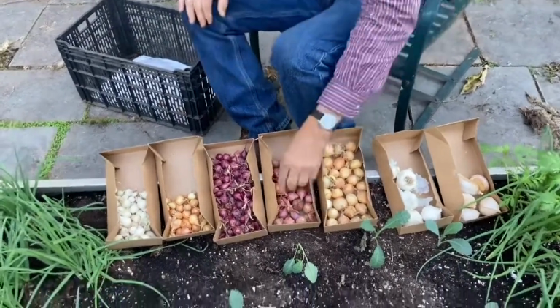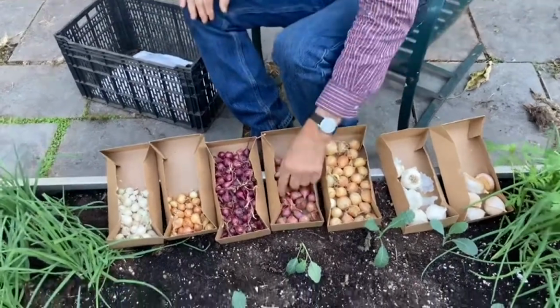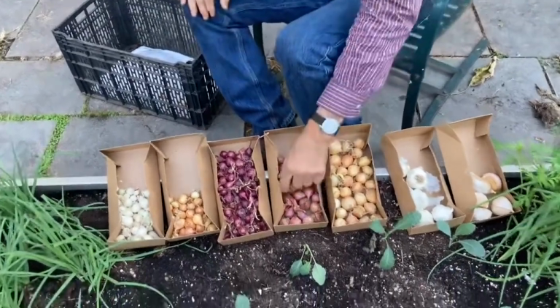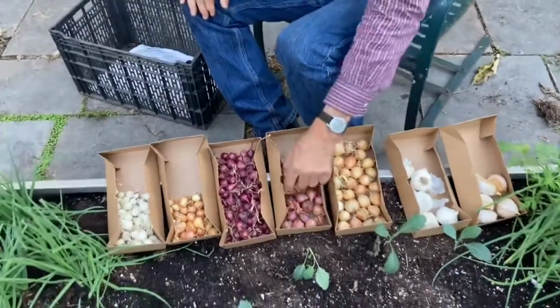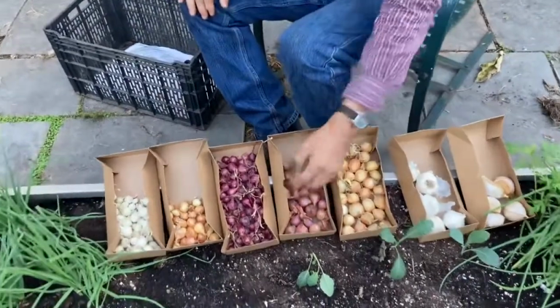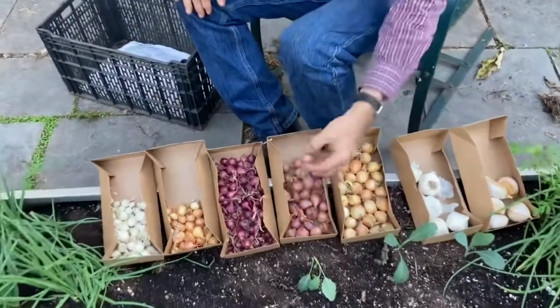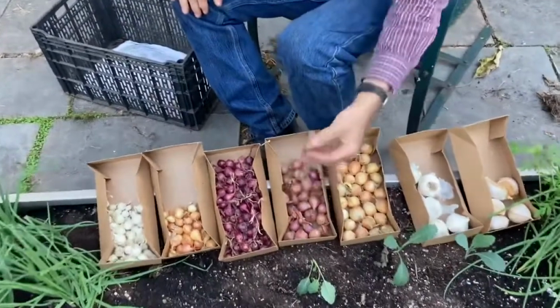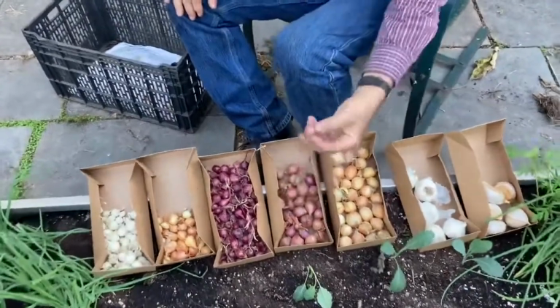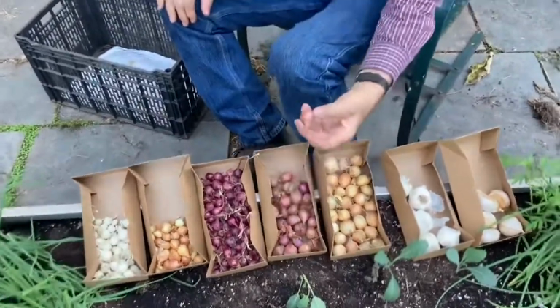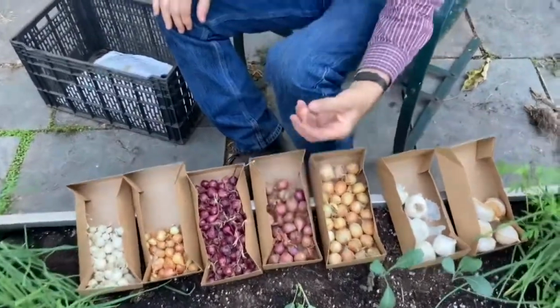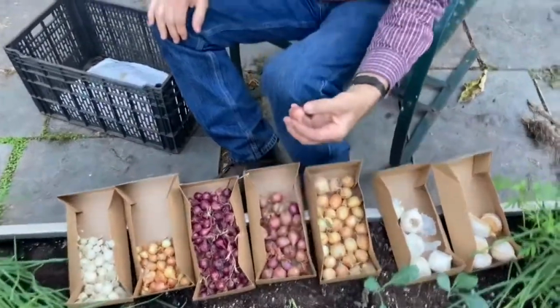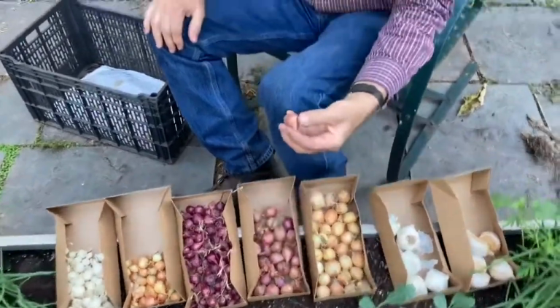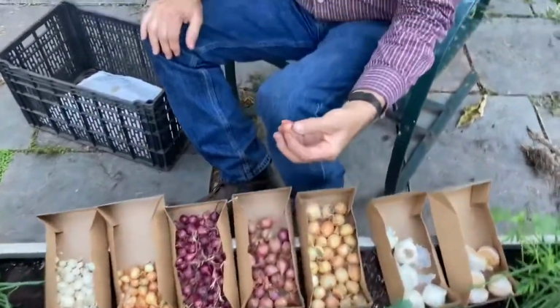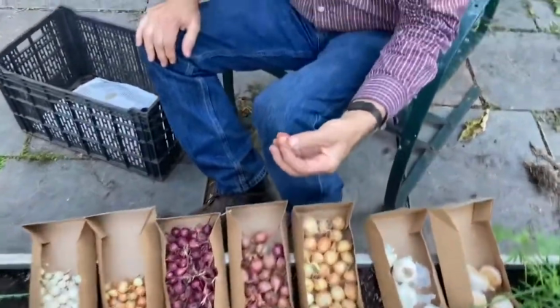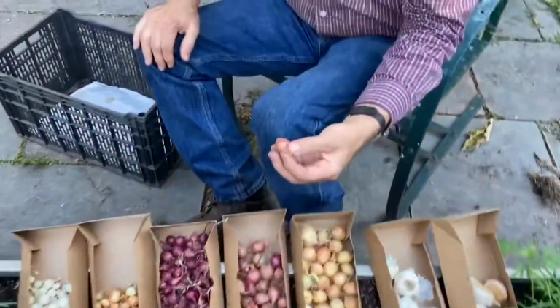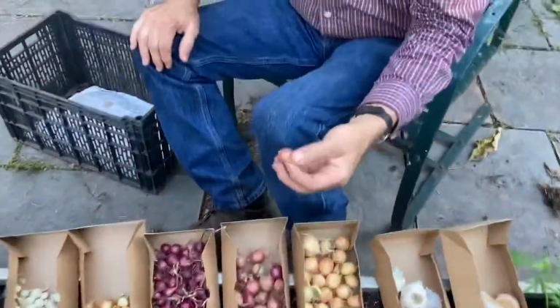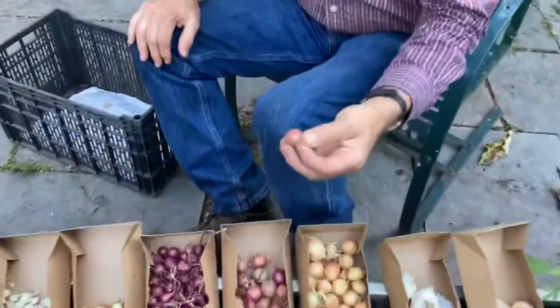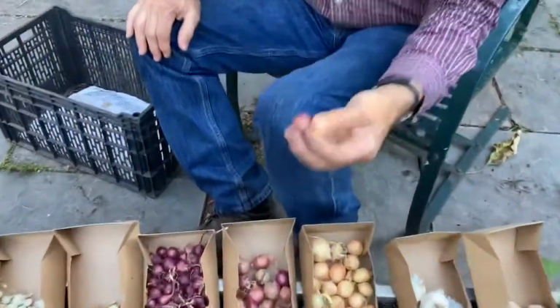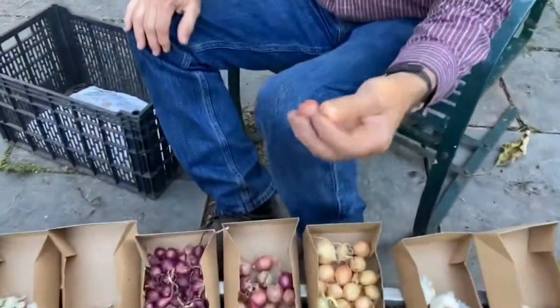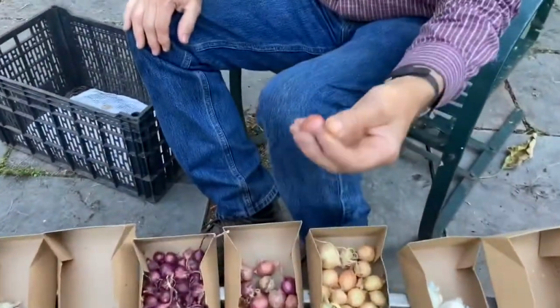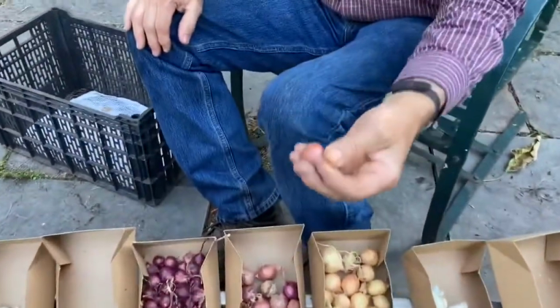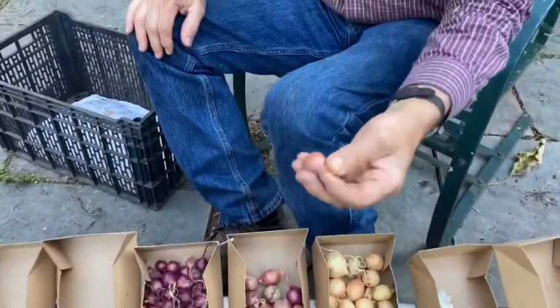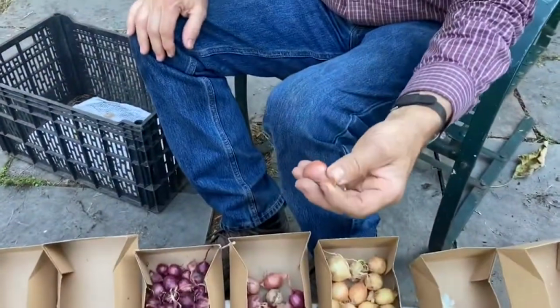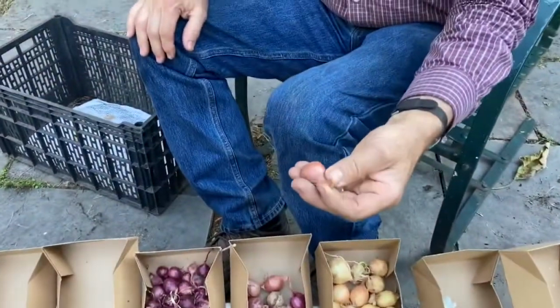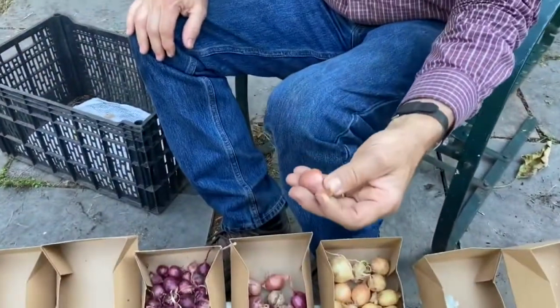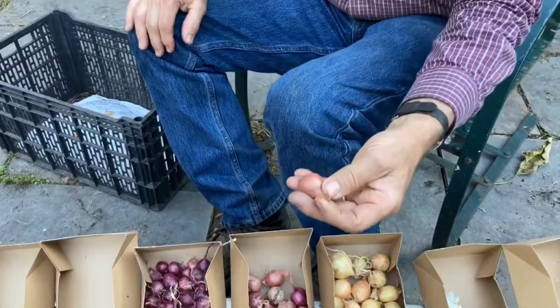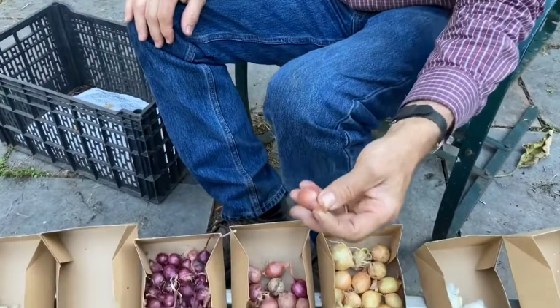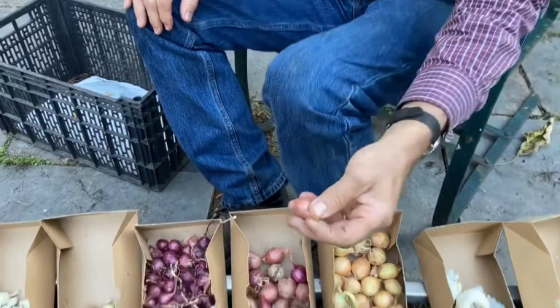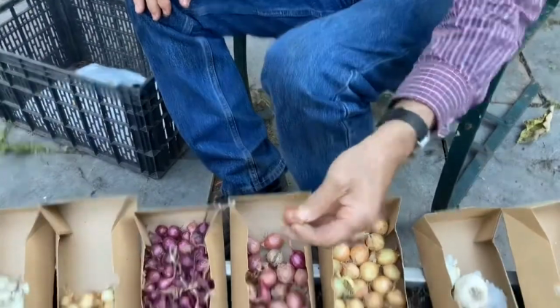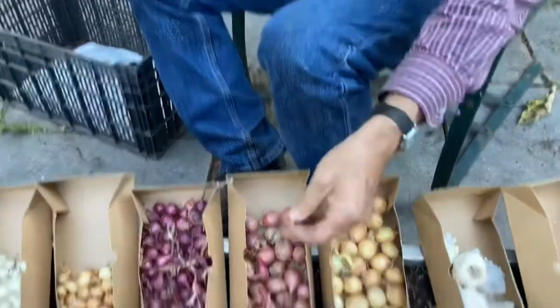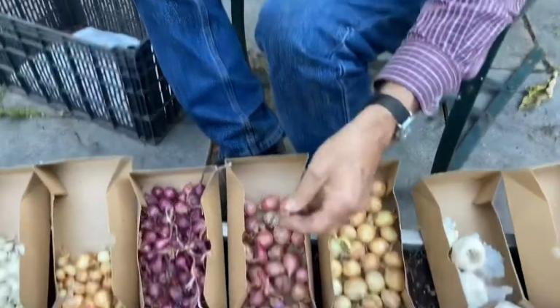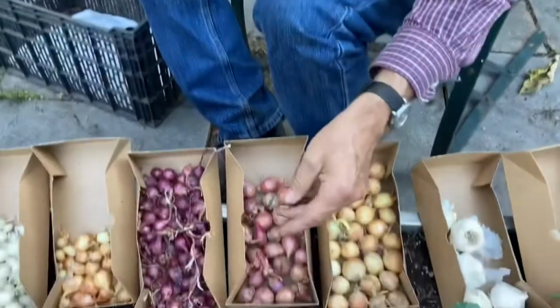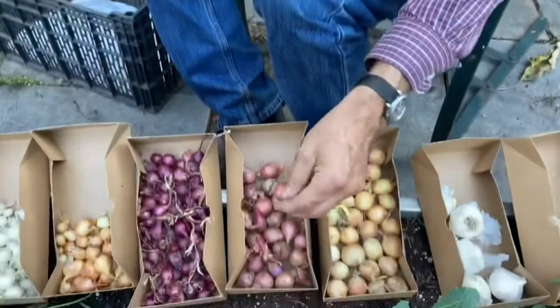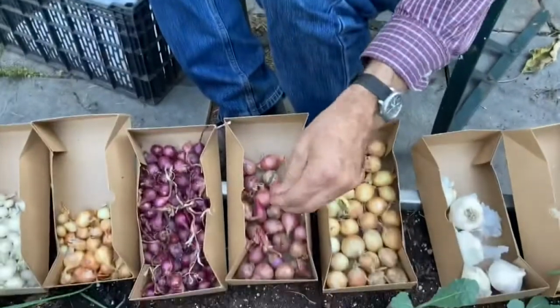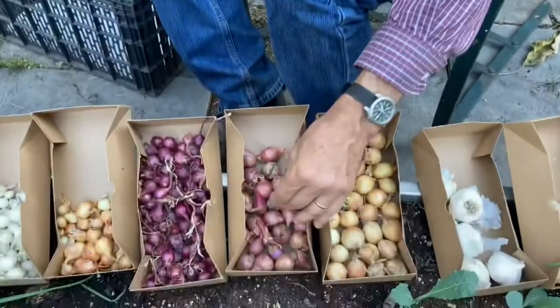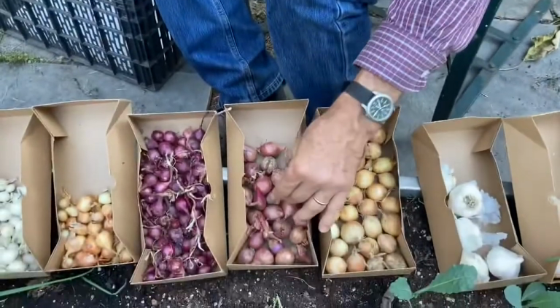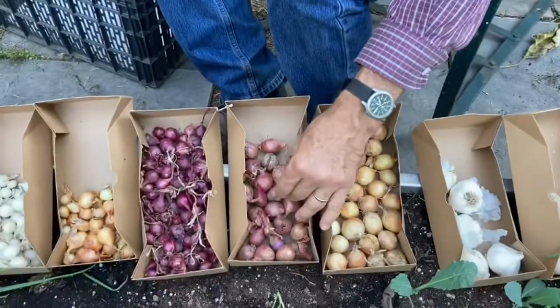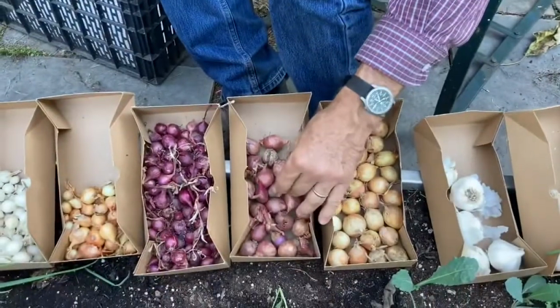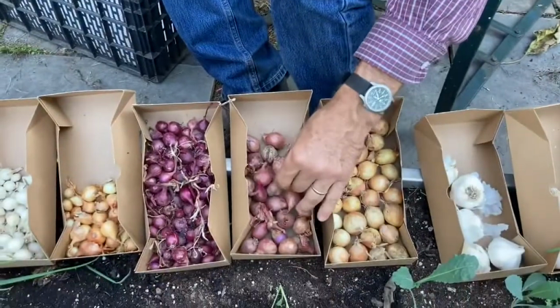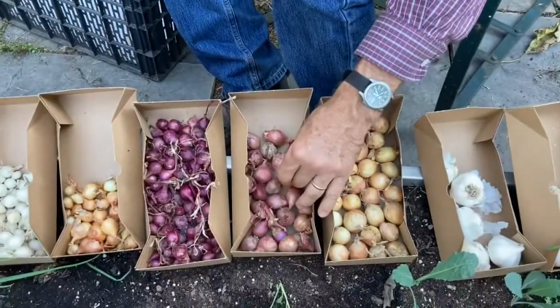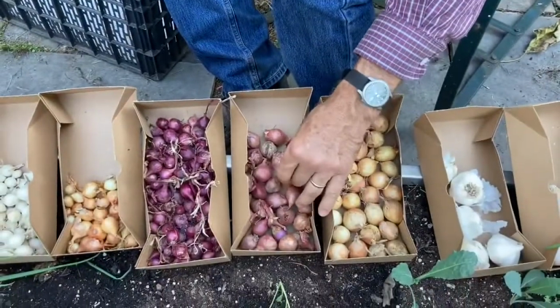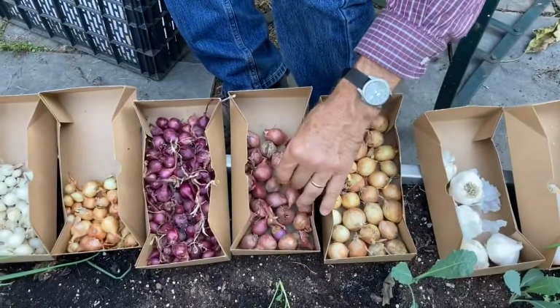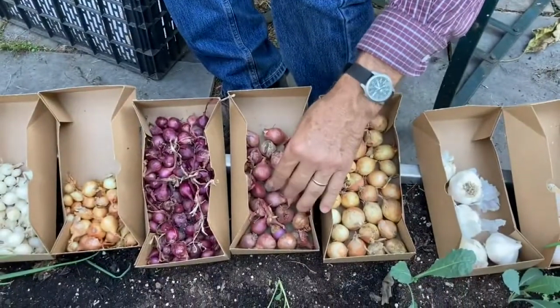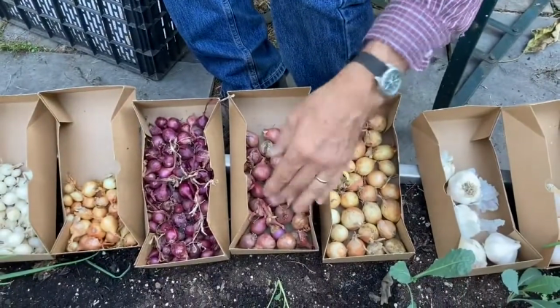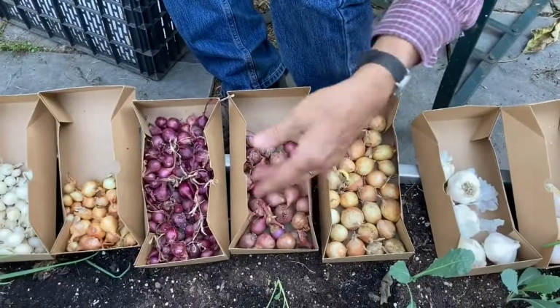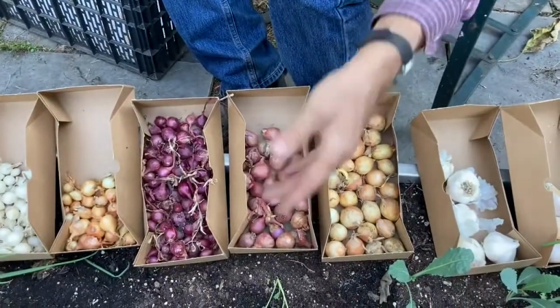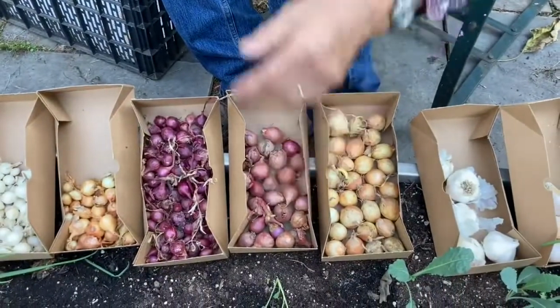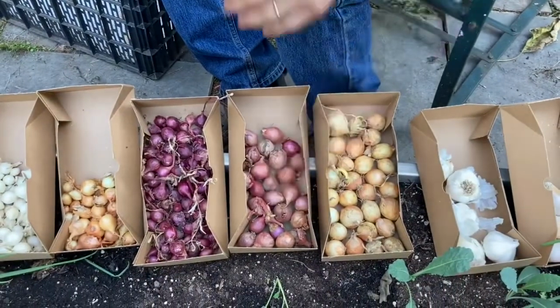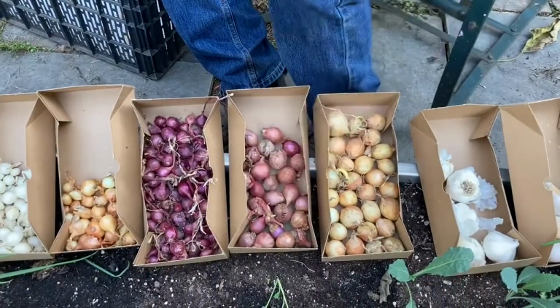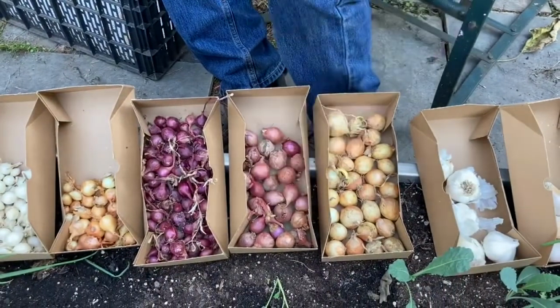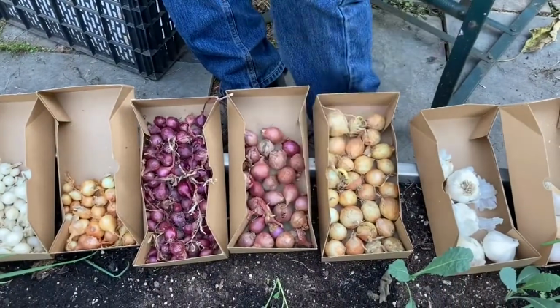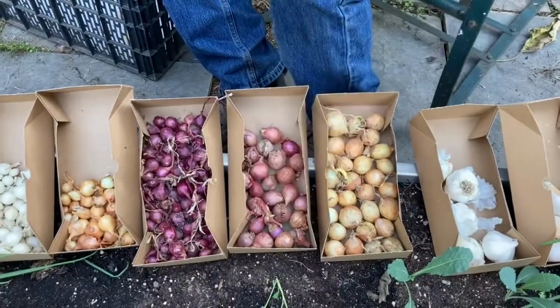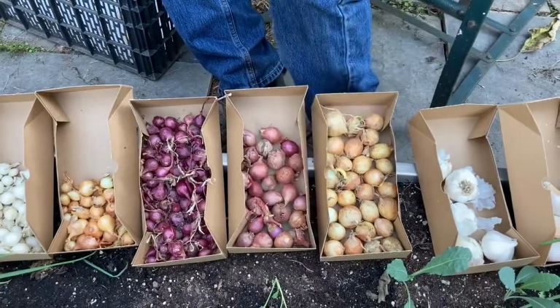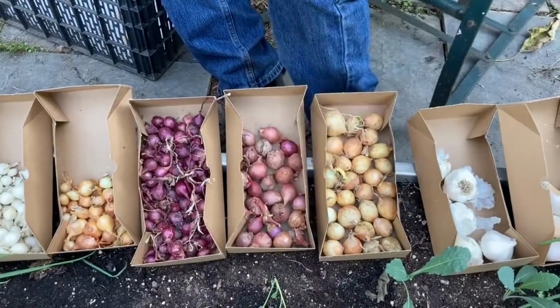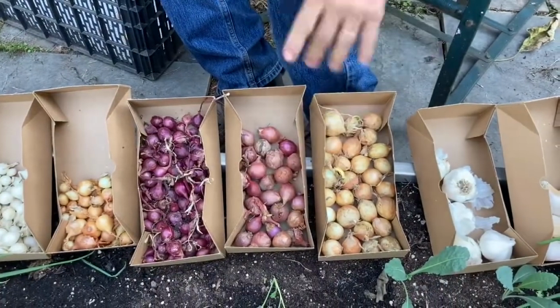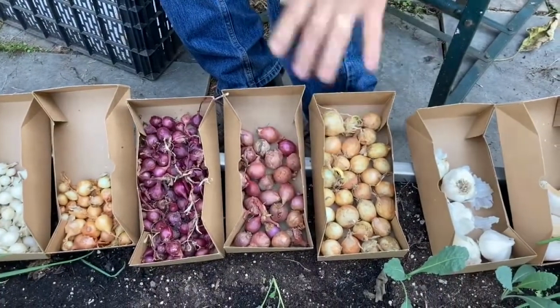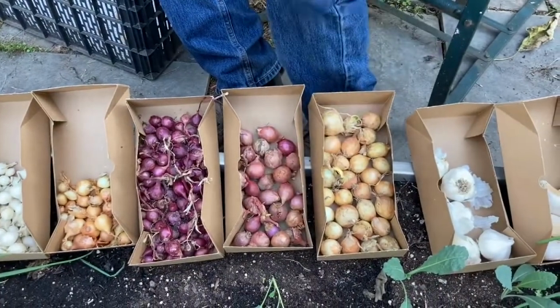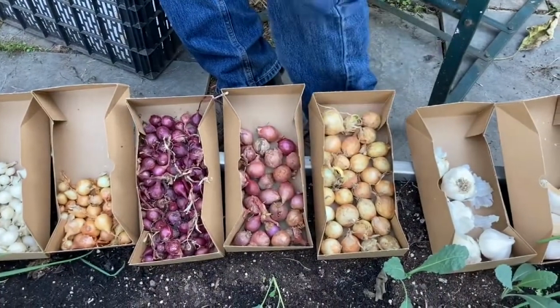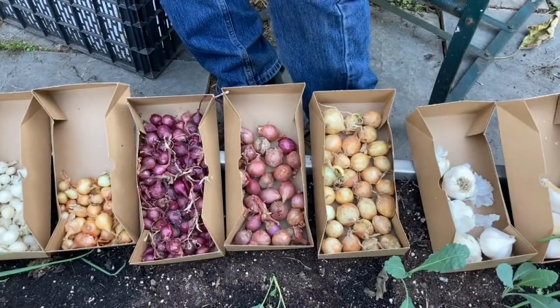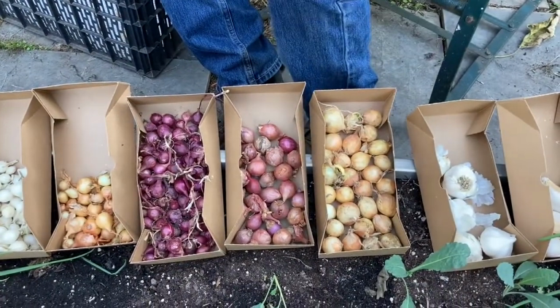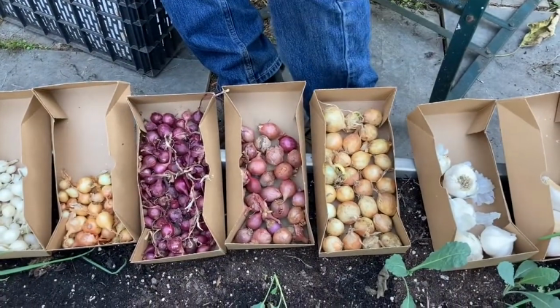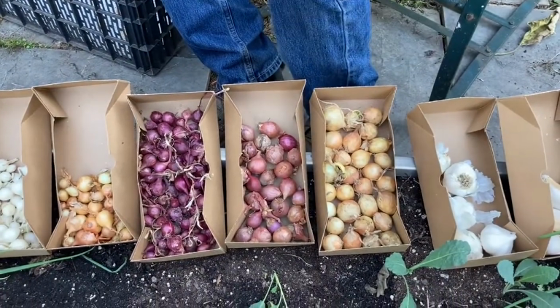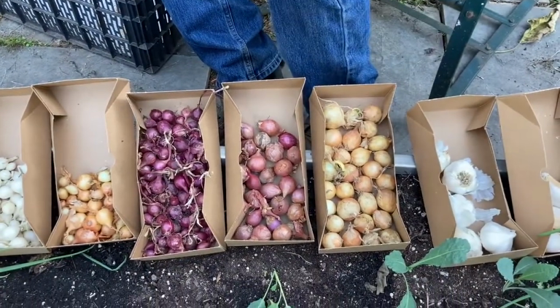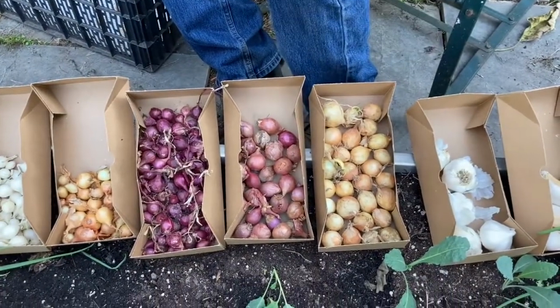This is a set for a shallot, which is a milder, different kind of onion. I would encourage you to try those — they're really nice sauteed.